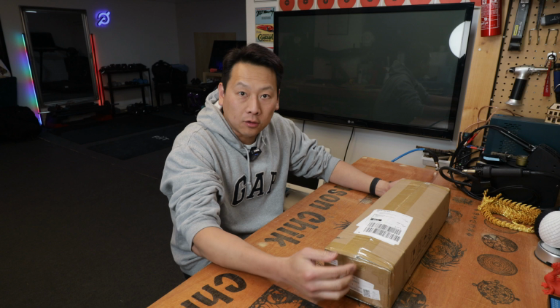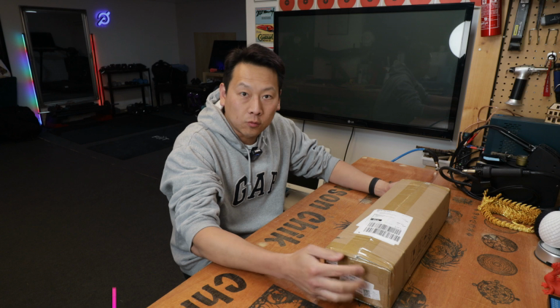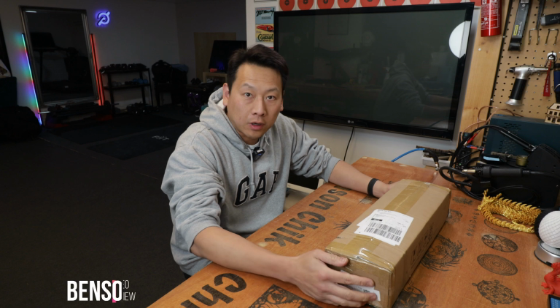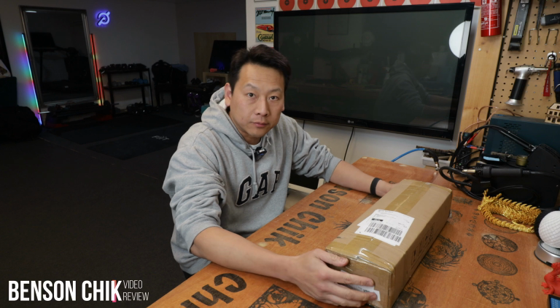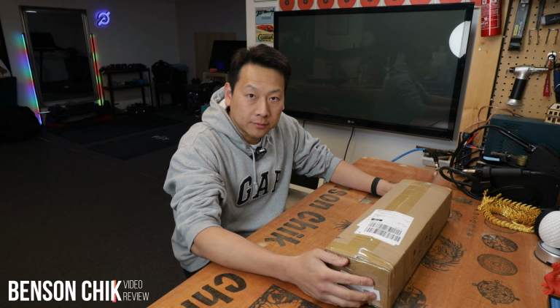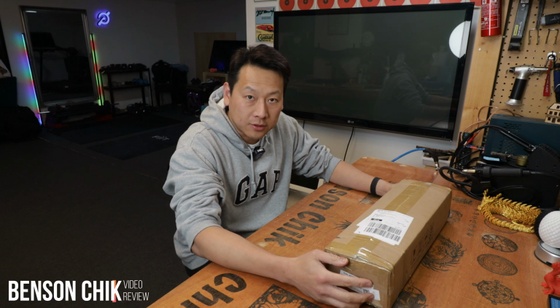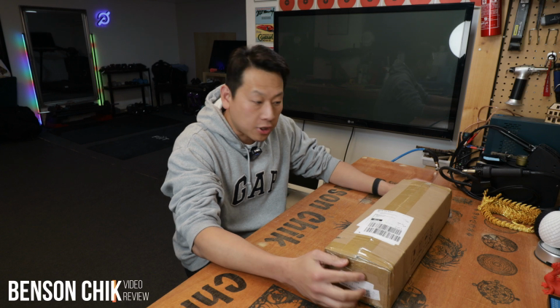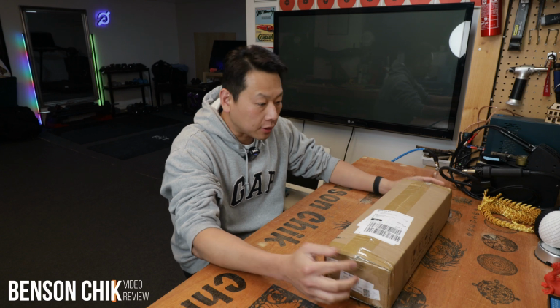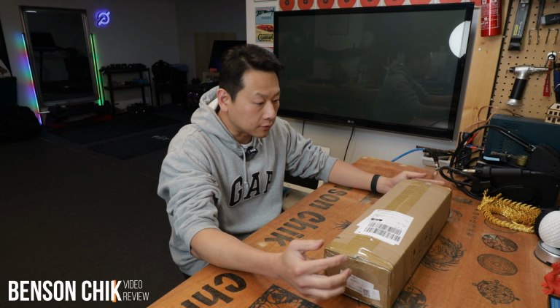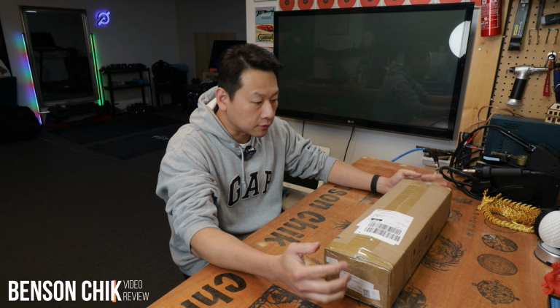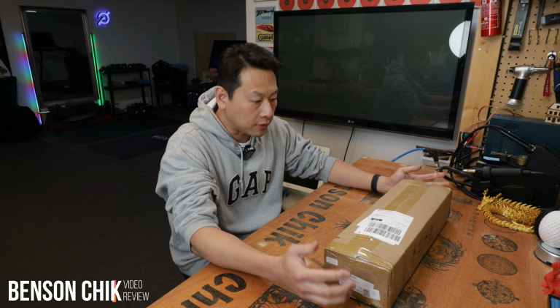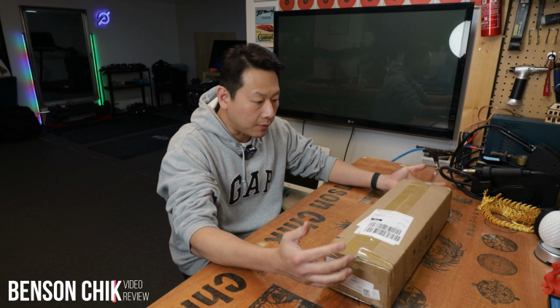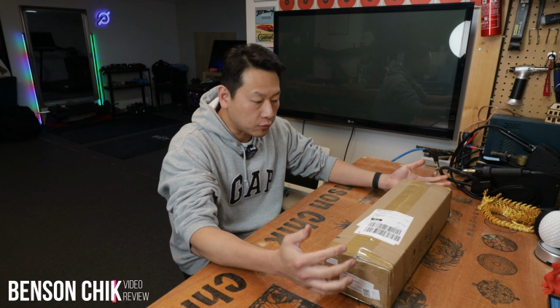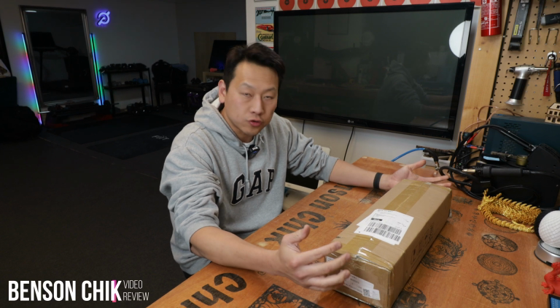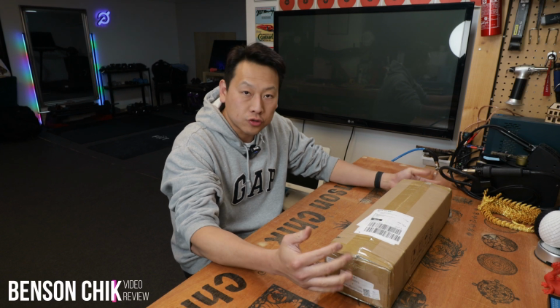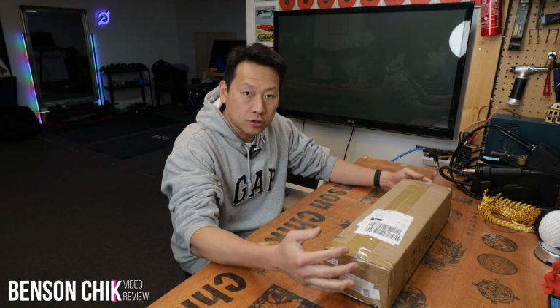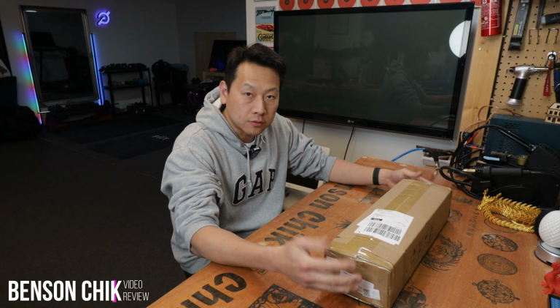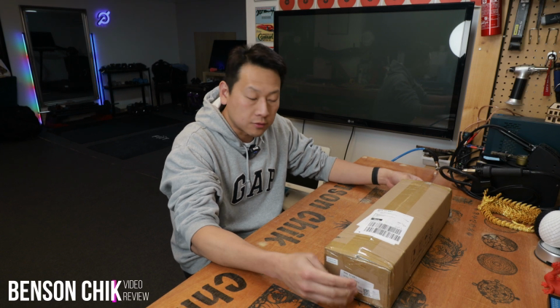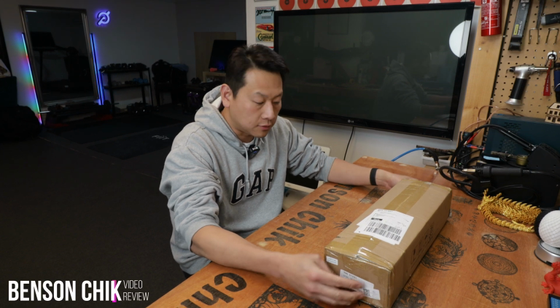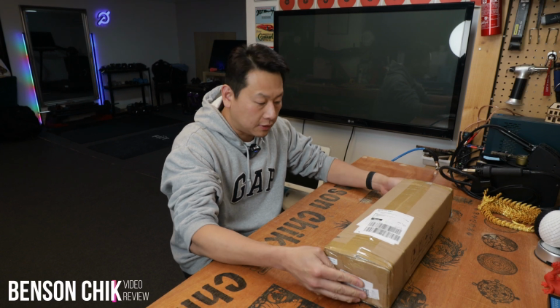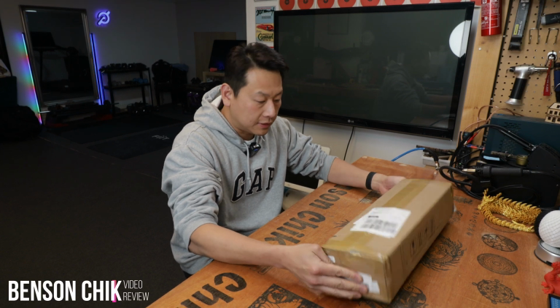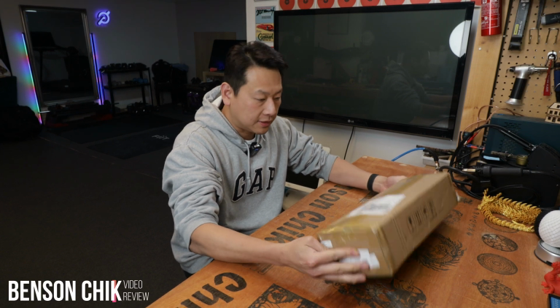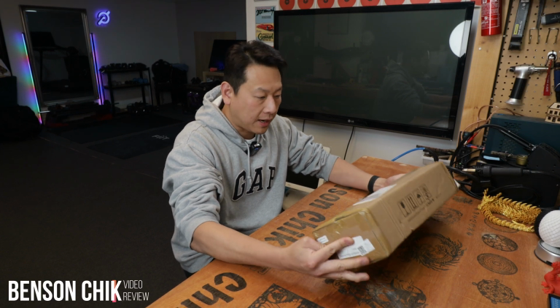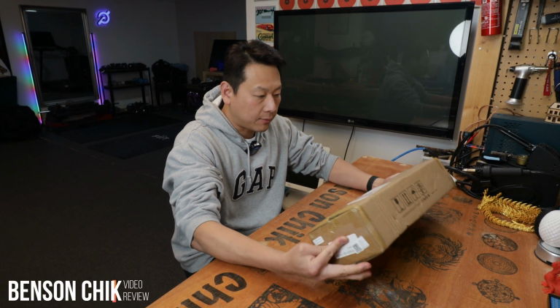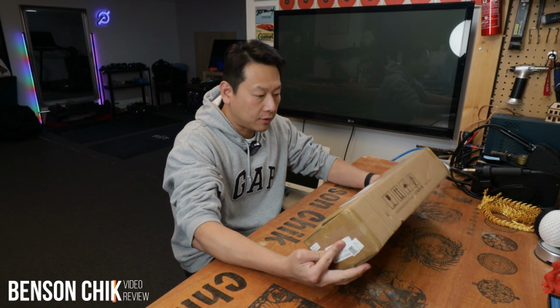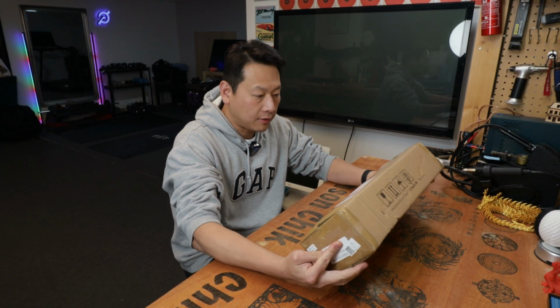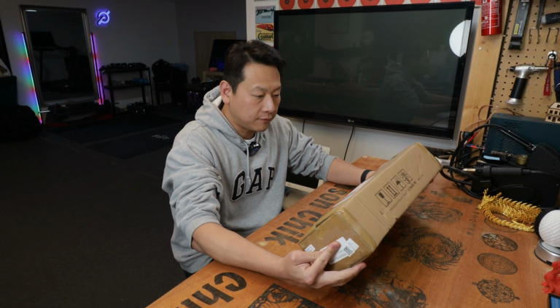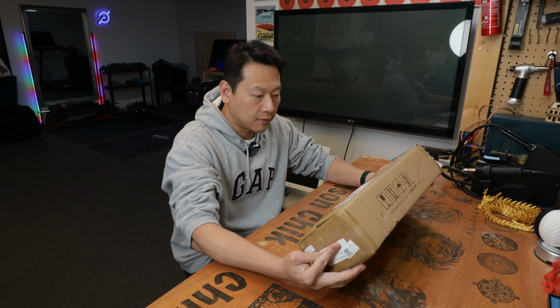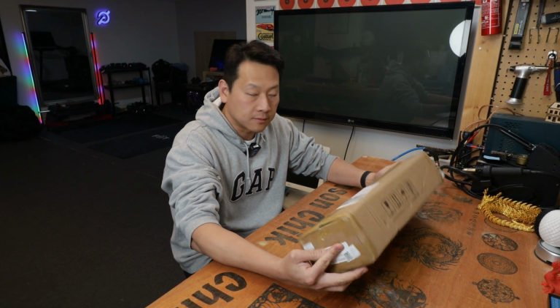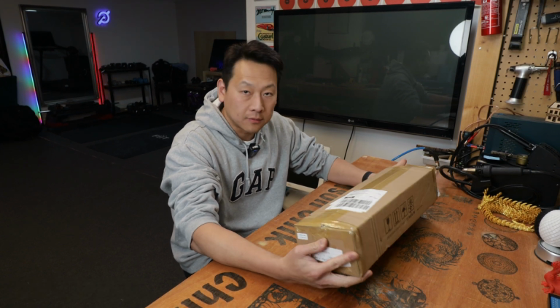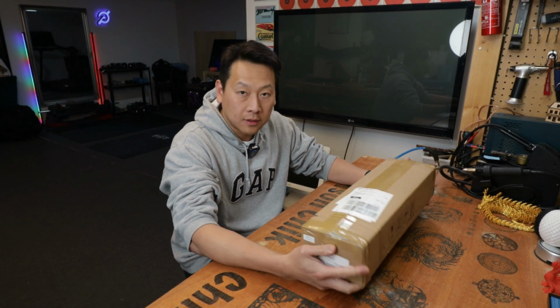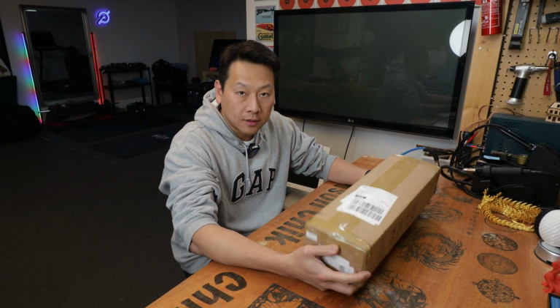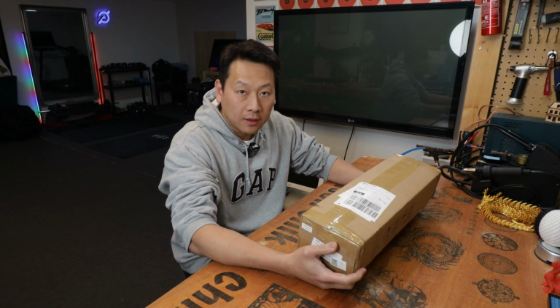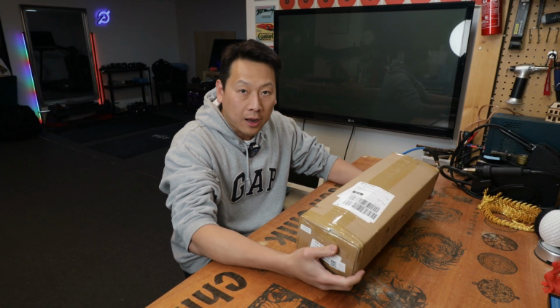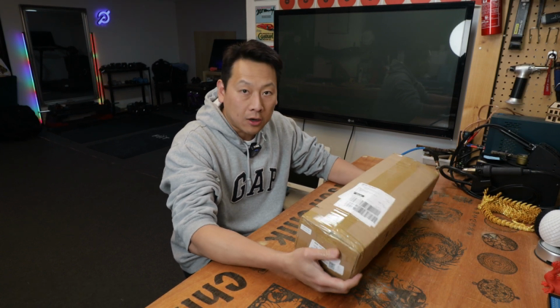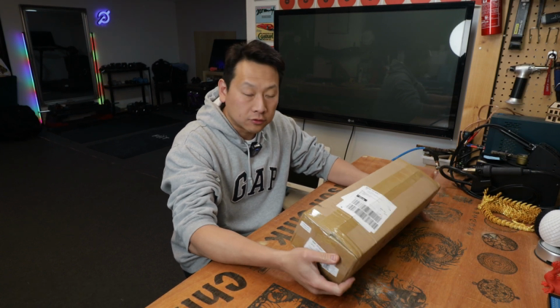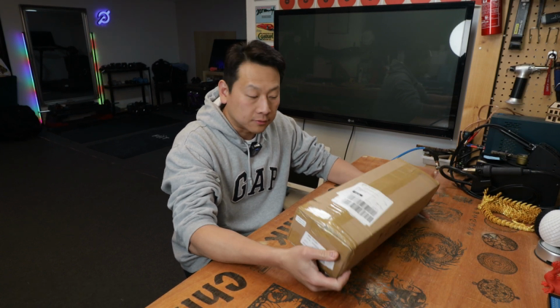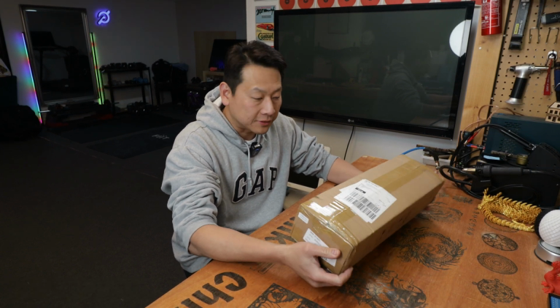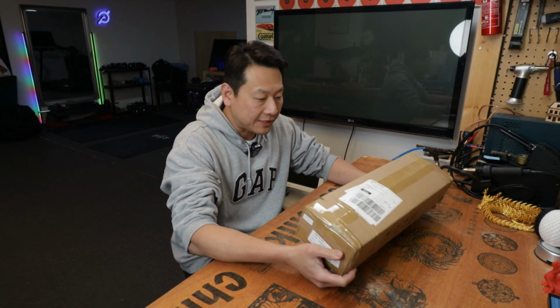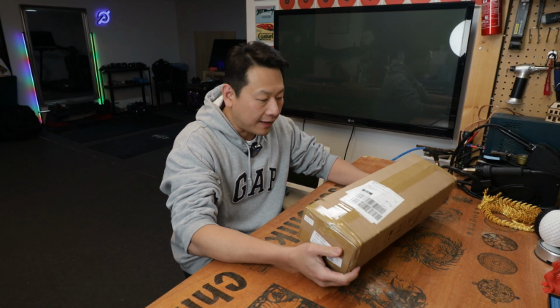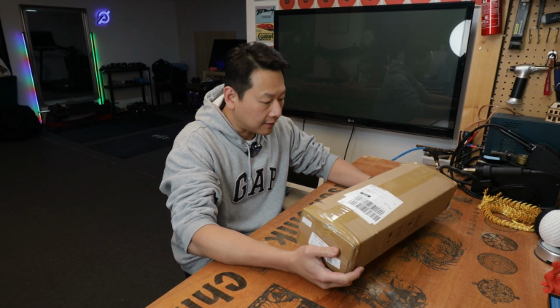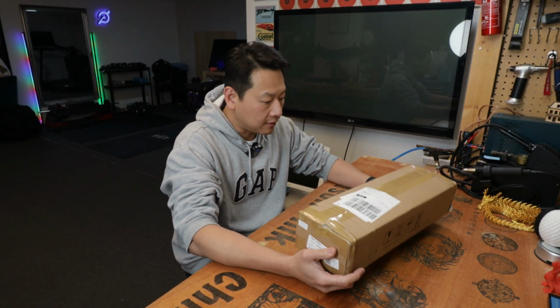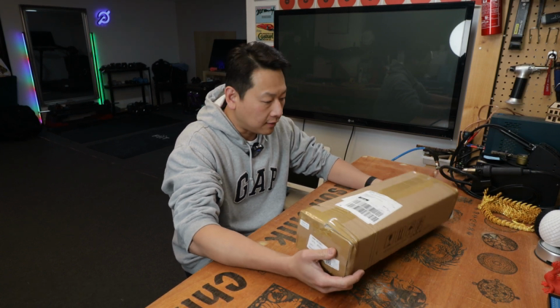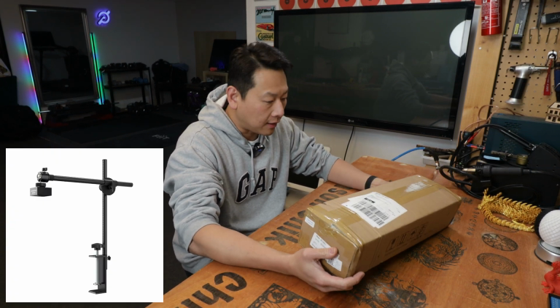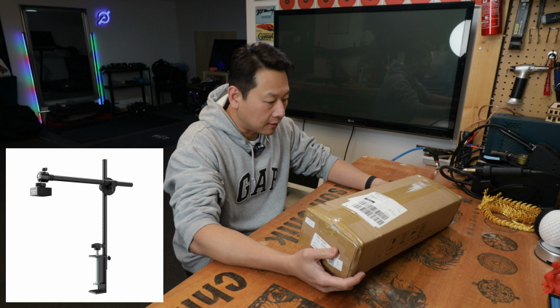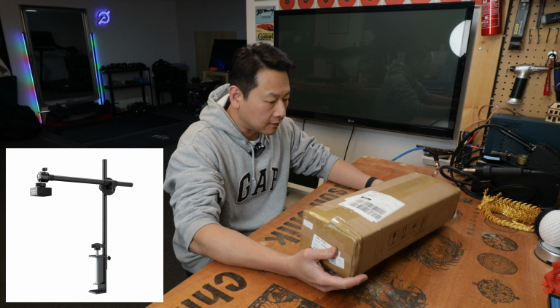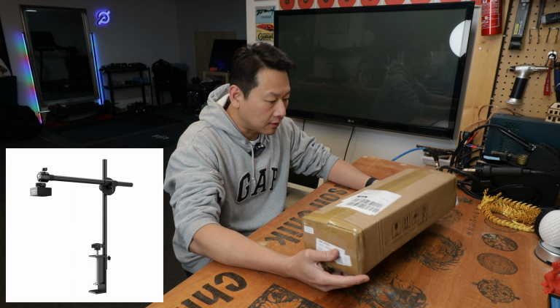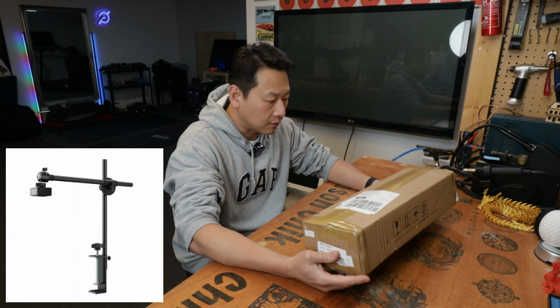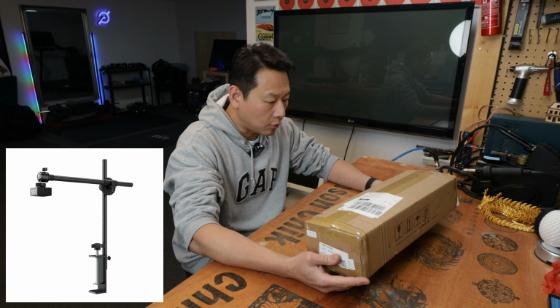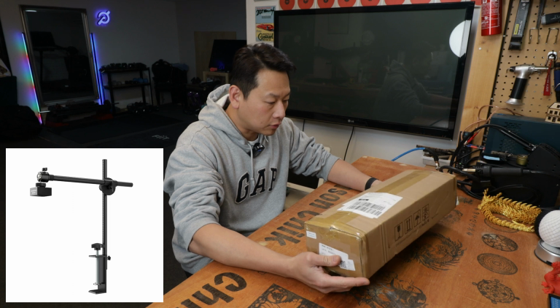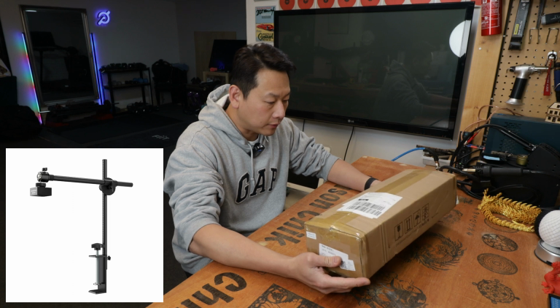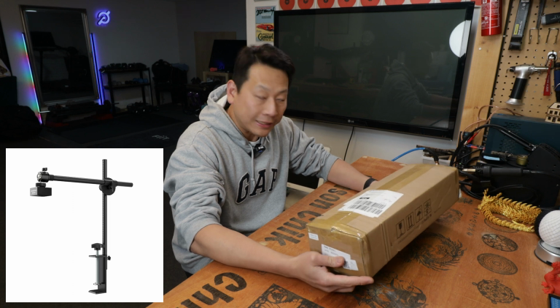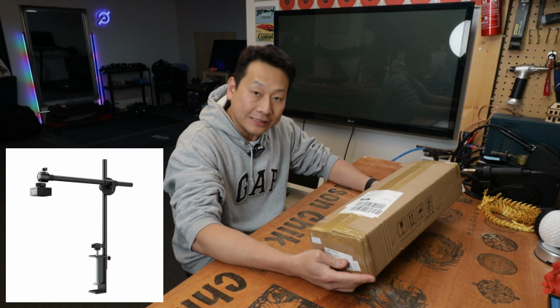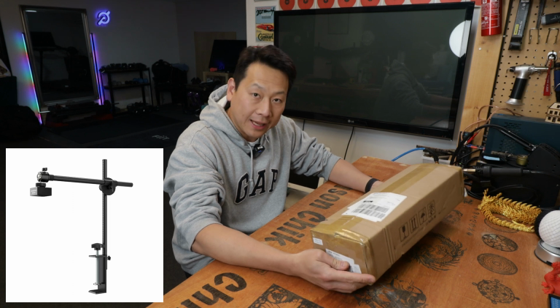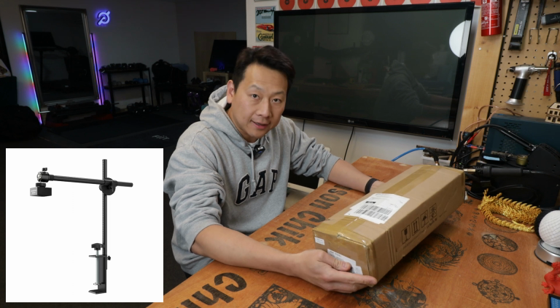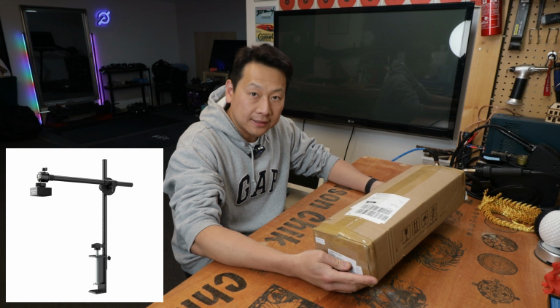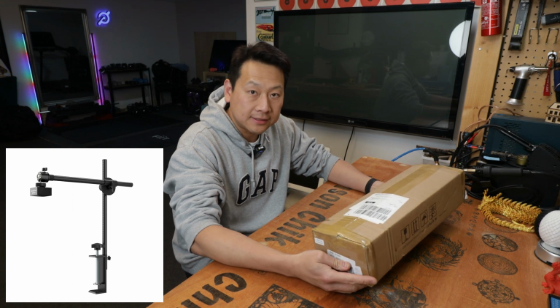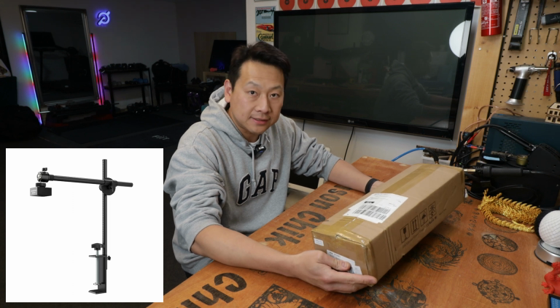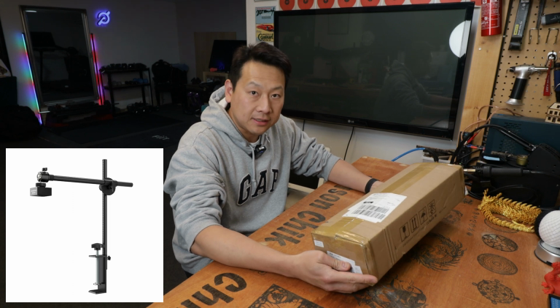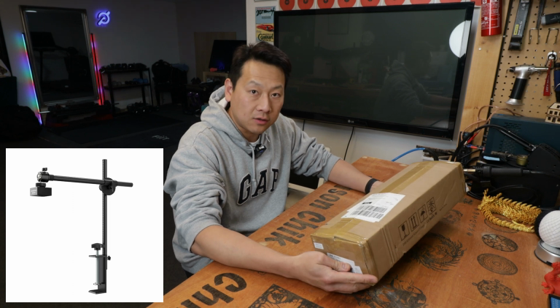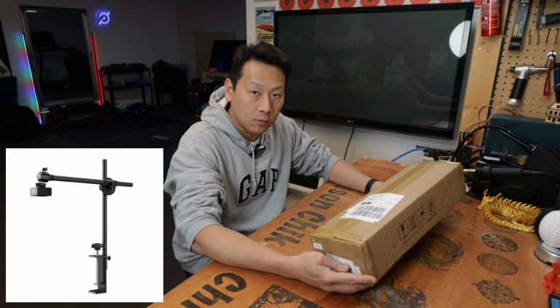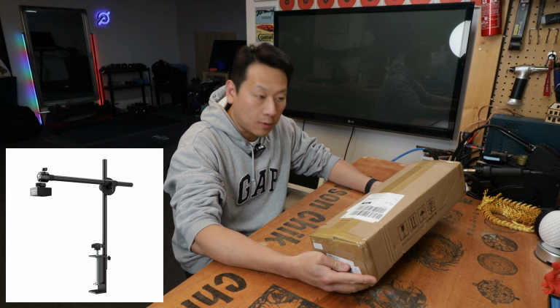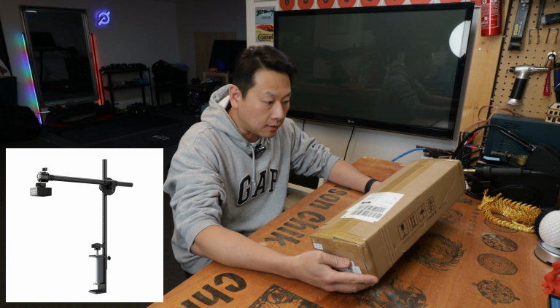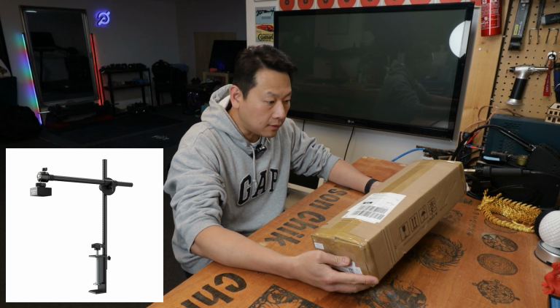Hello and welcome to my channel. Today I'm going to show you this camera from Atomstack and the model is AC1.